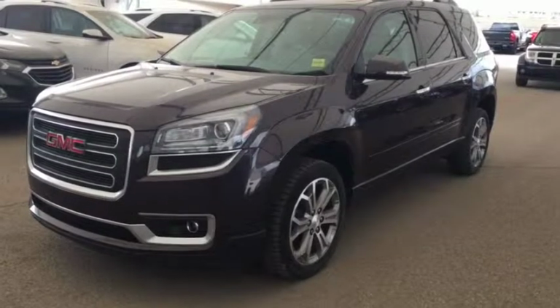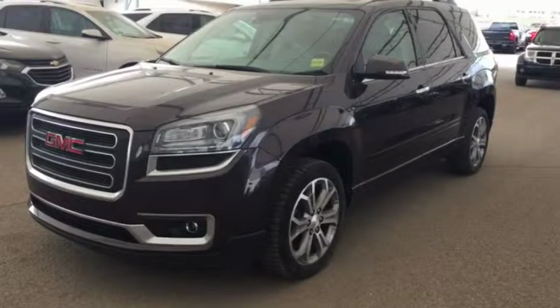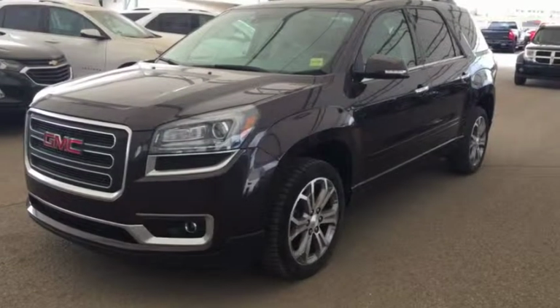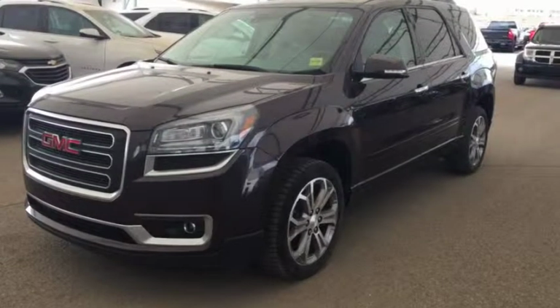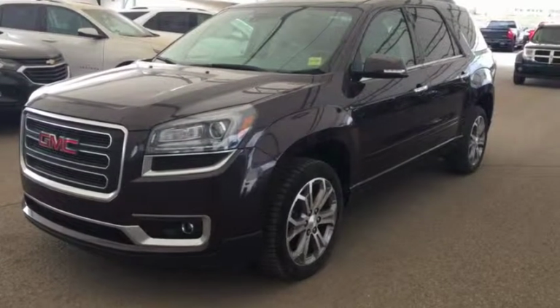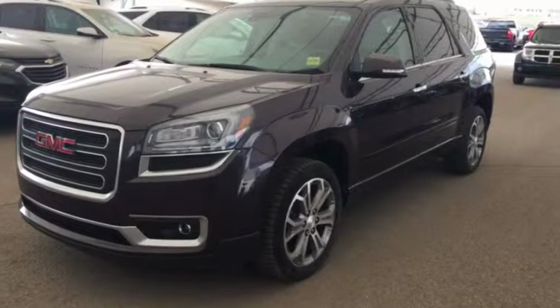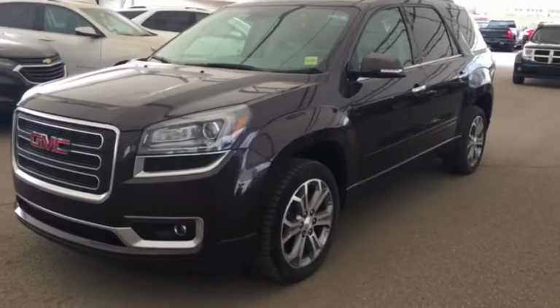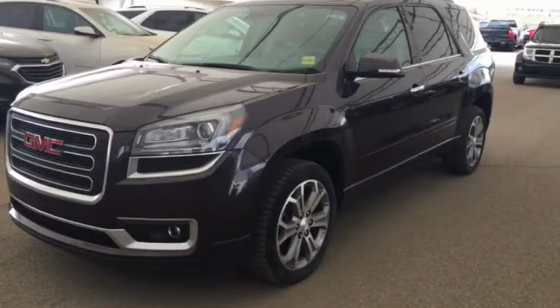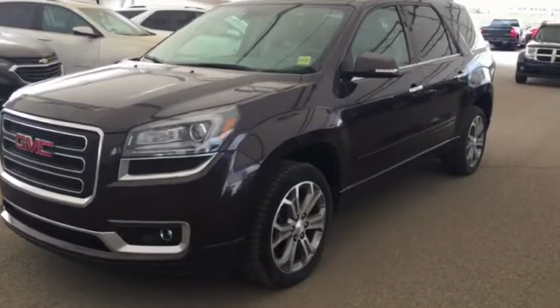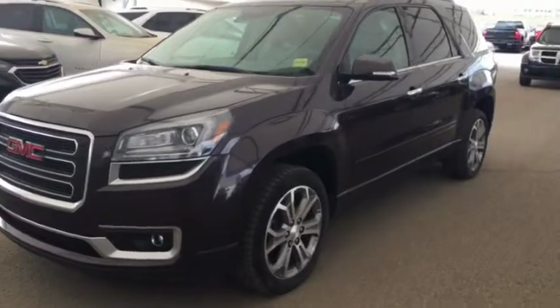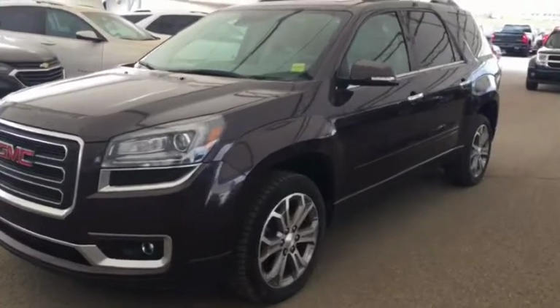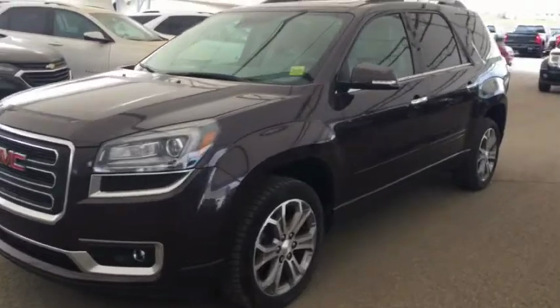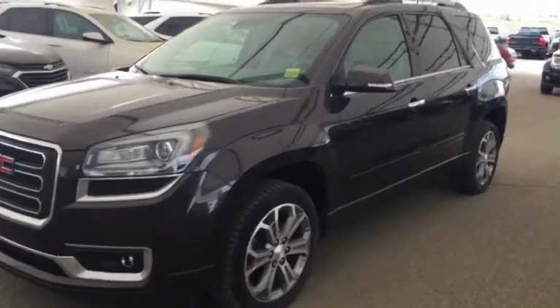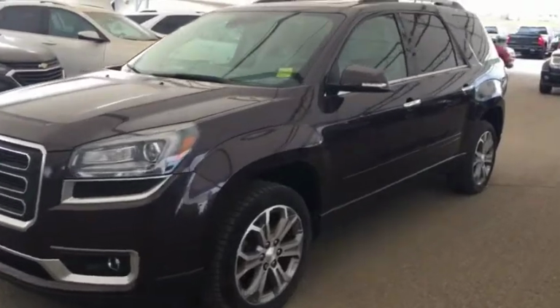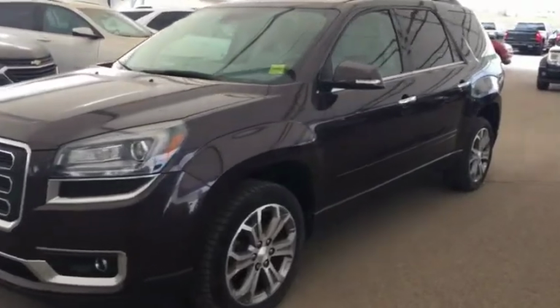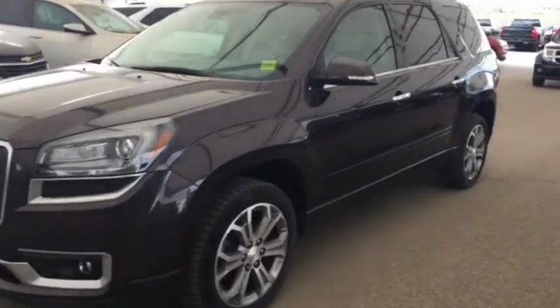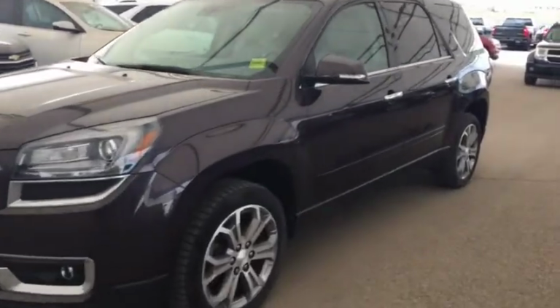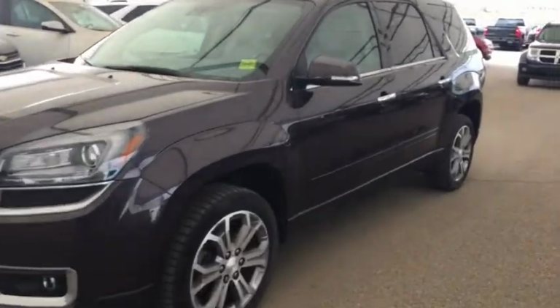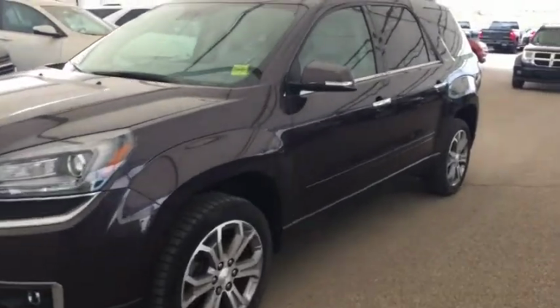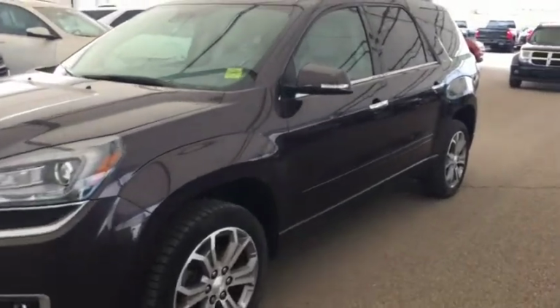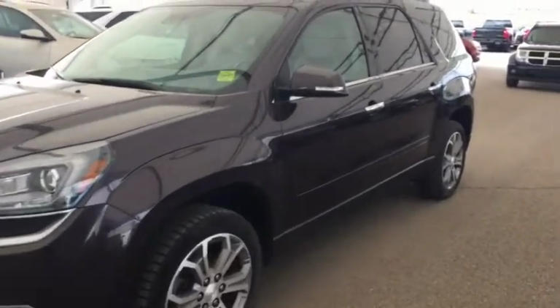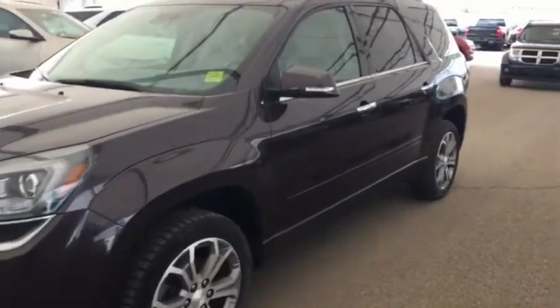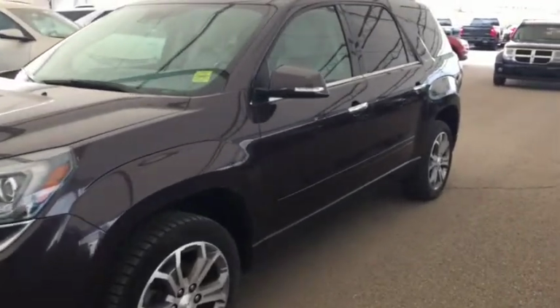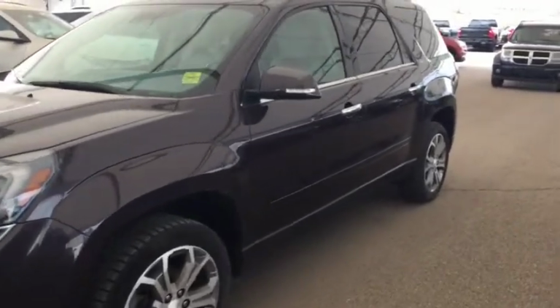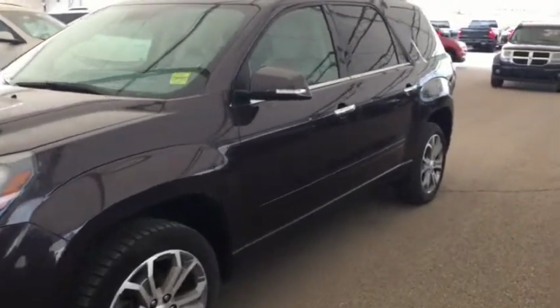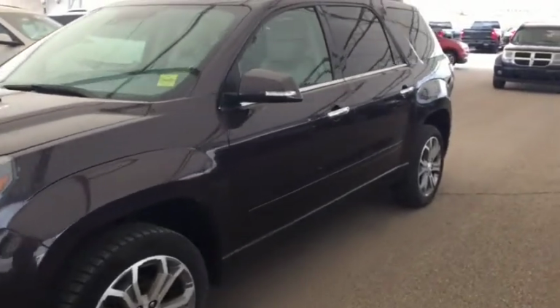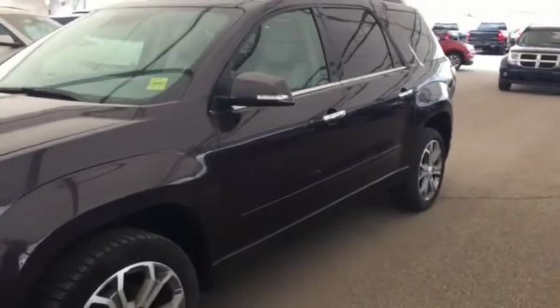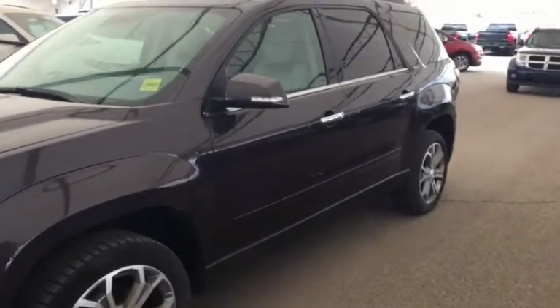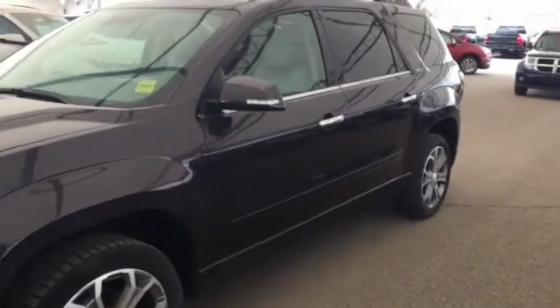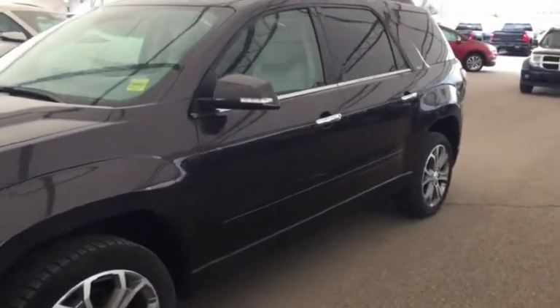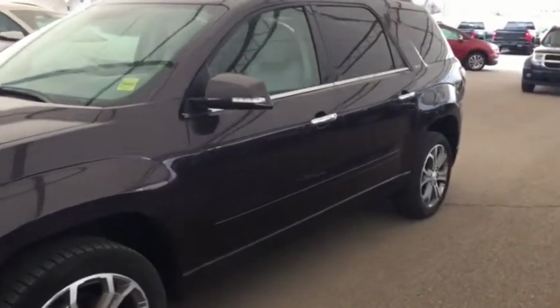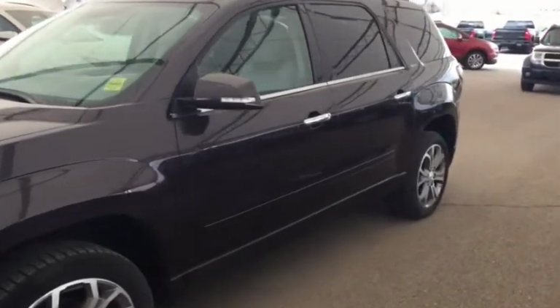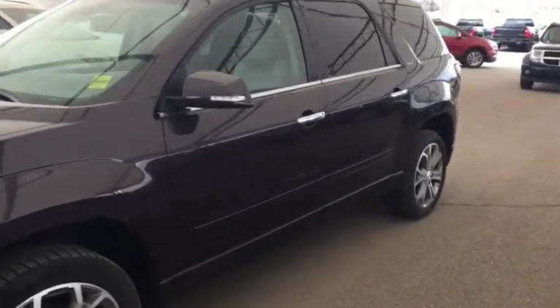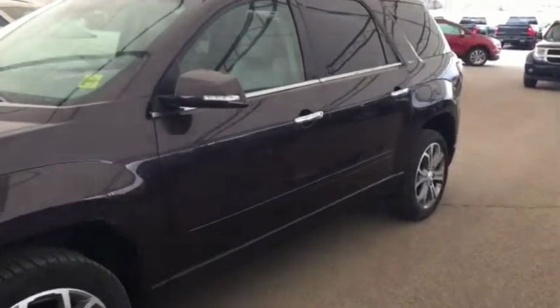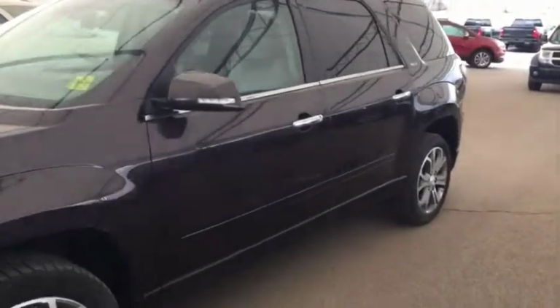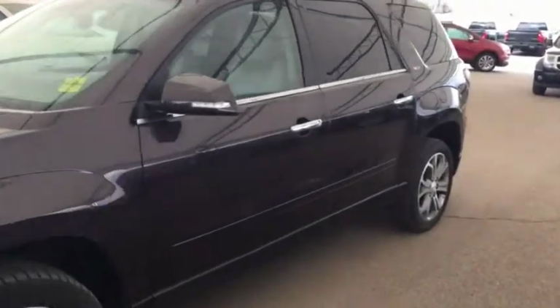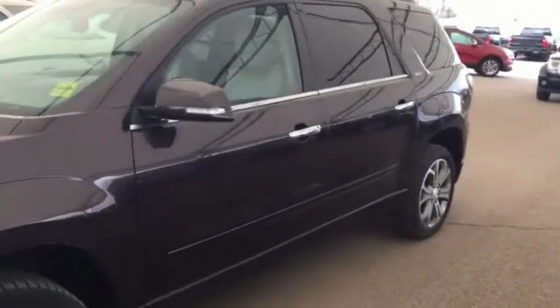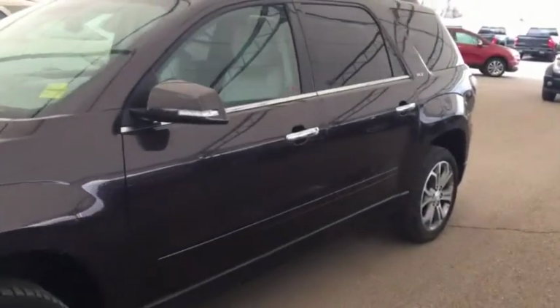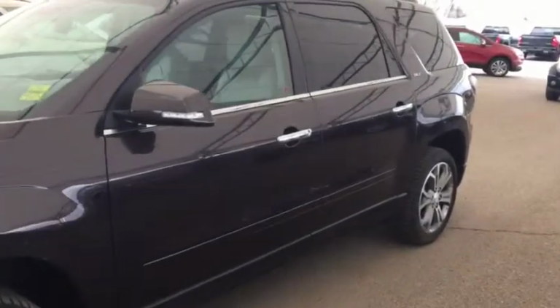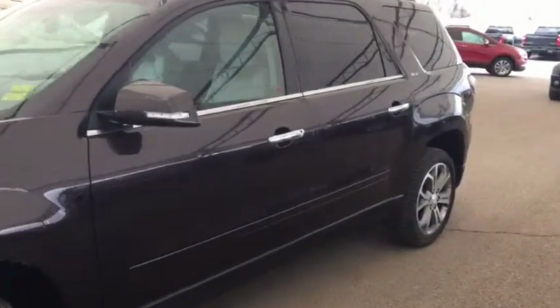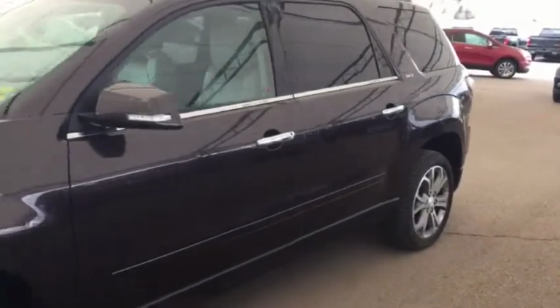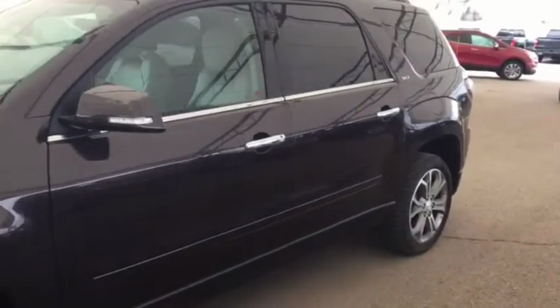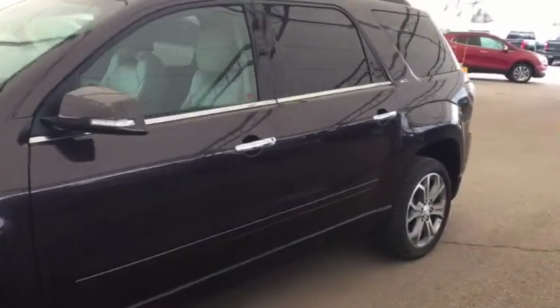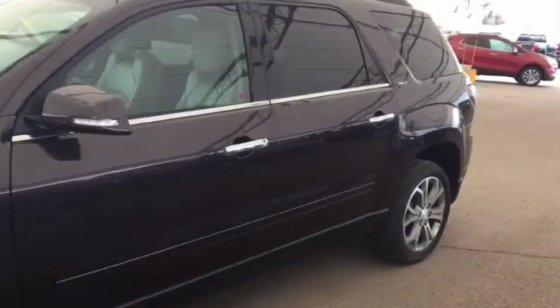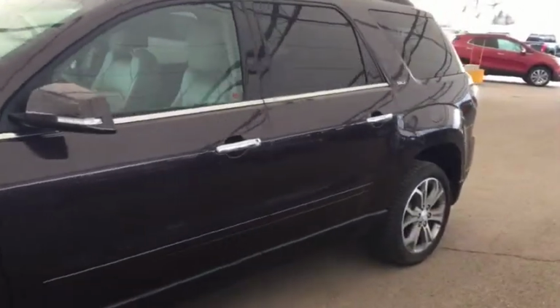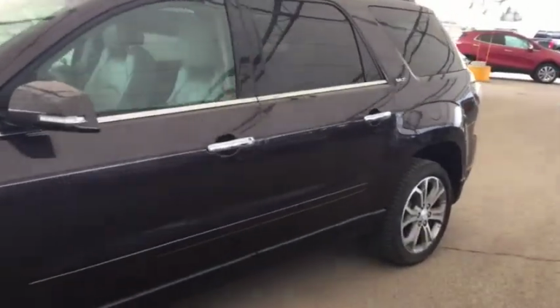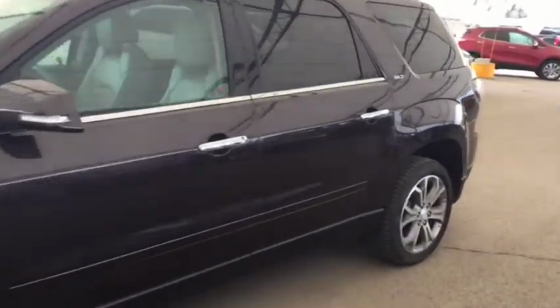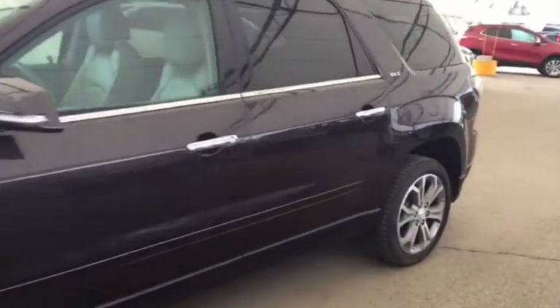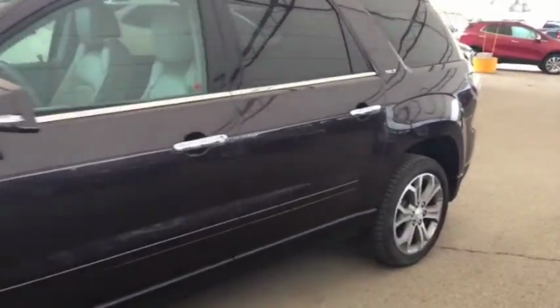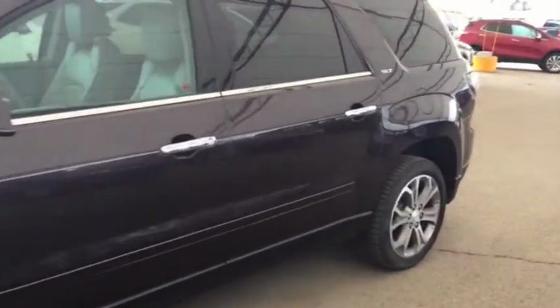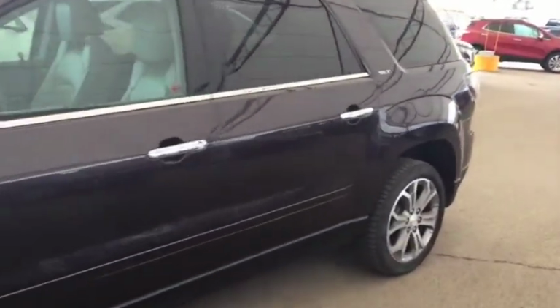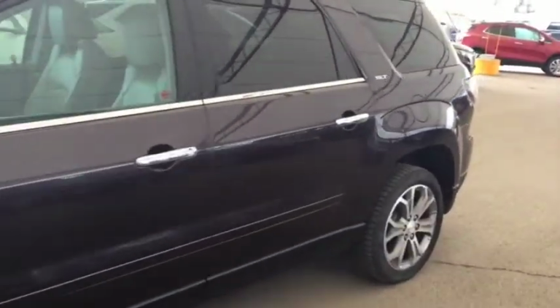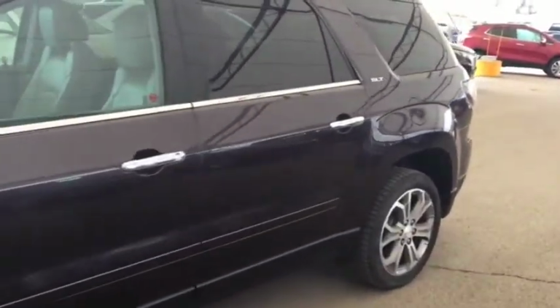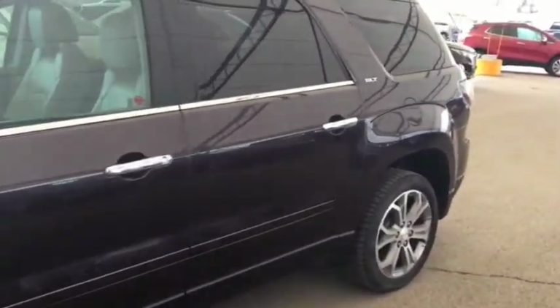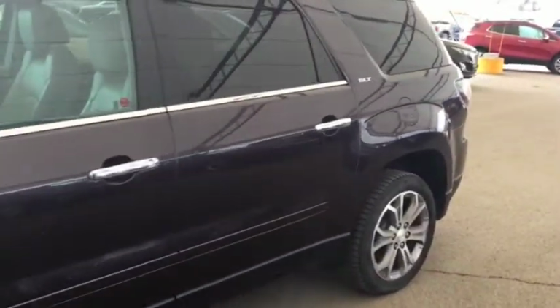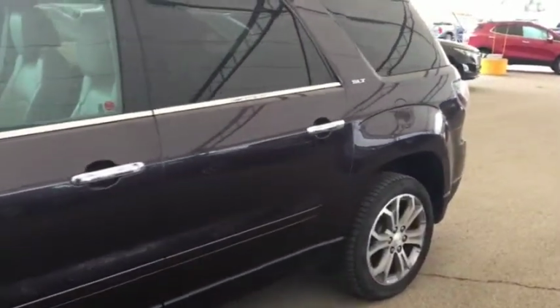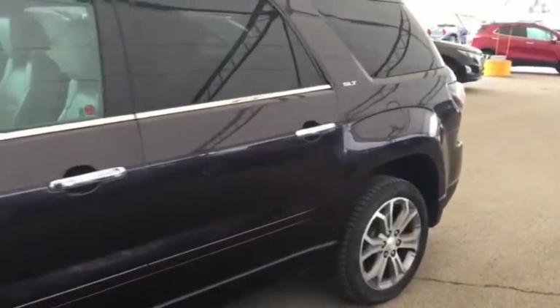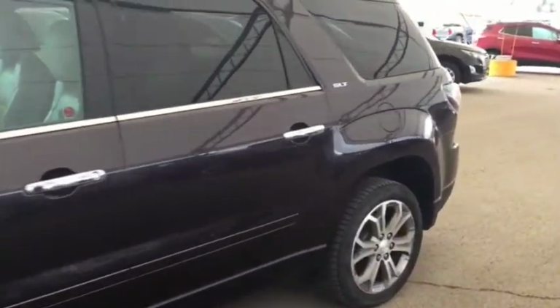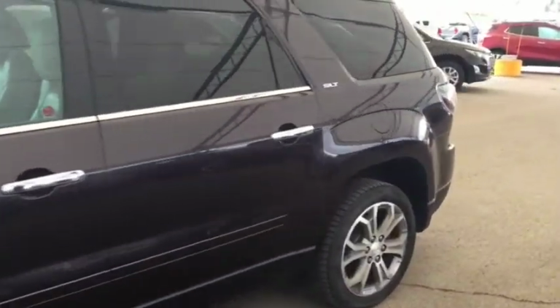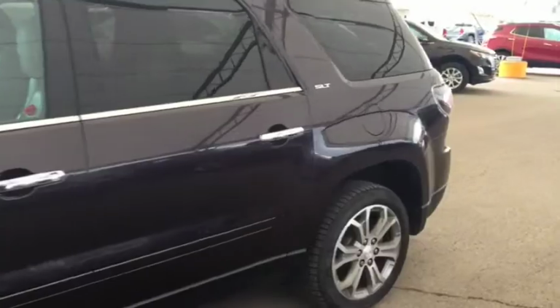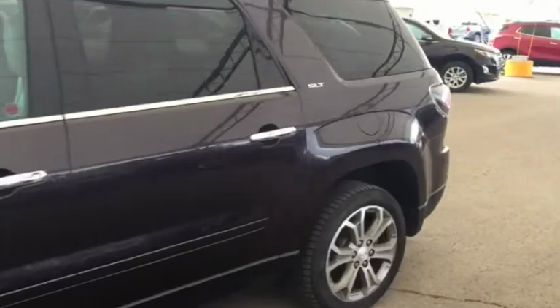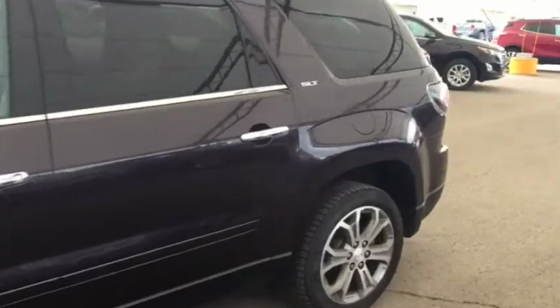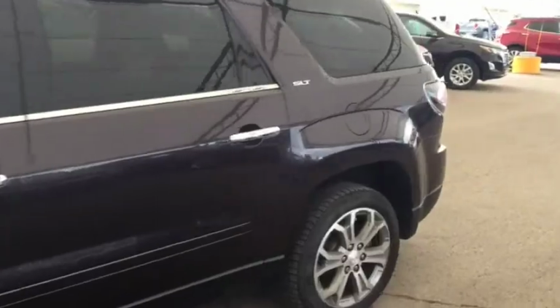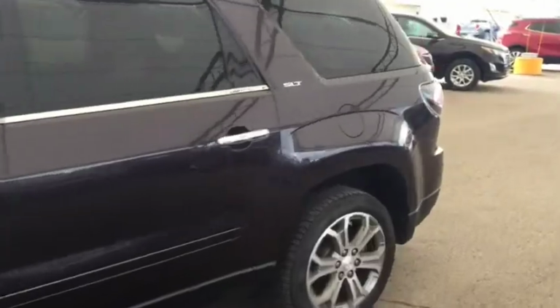Welcome to Davis Chevrolet. This is a pre-owned 2015 GMC Acadia in the color purple.